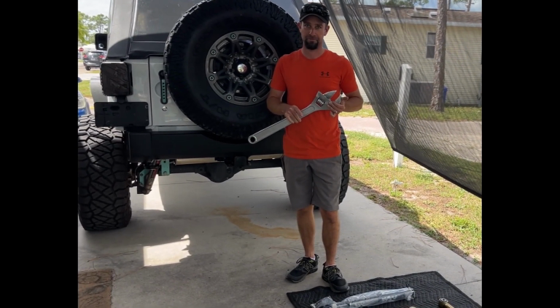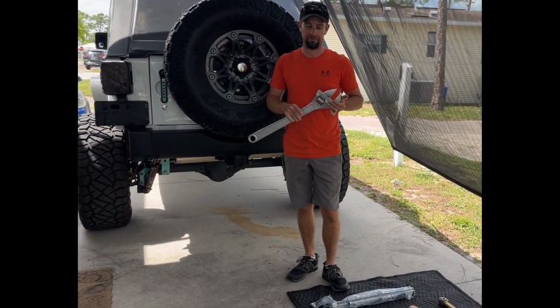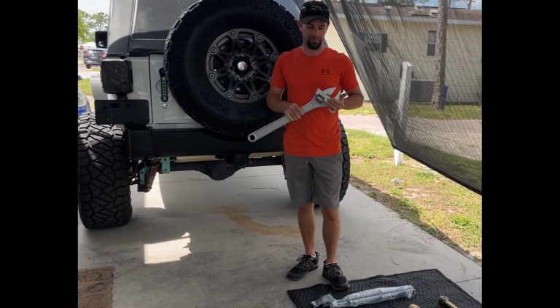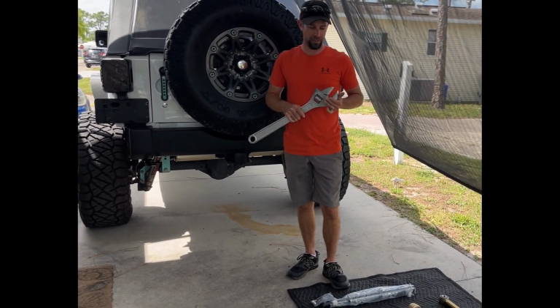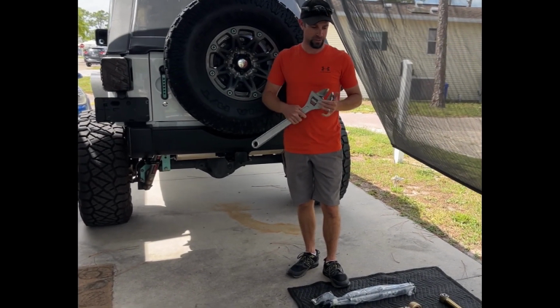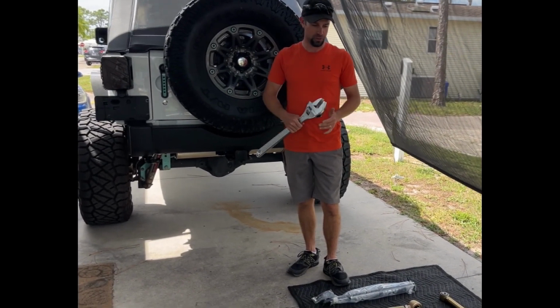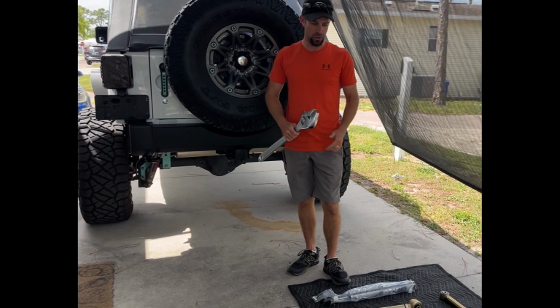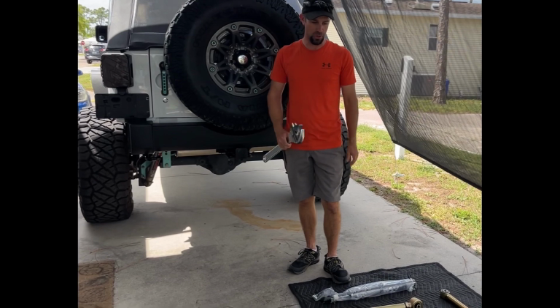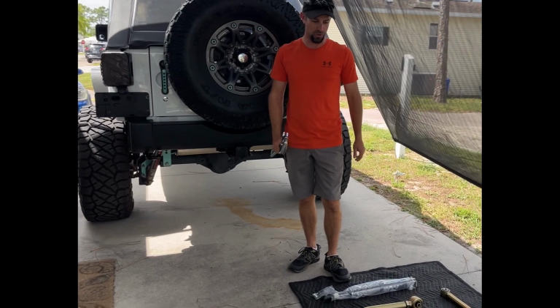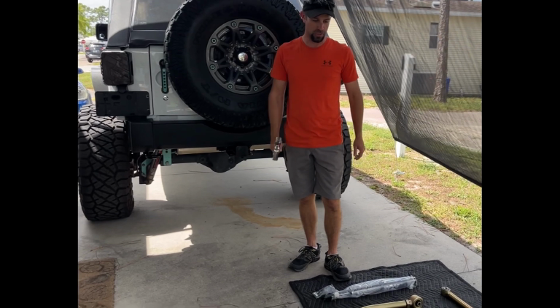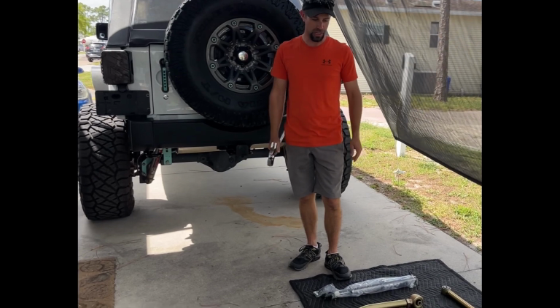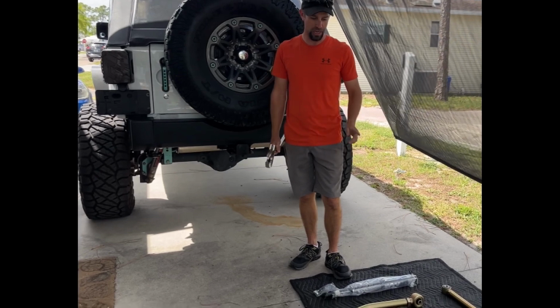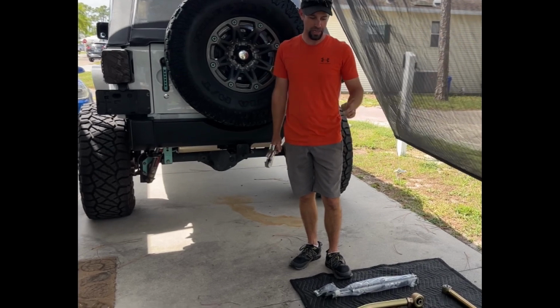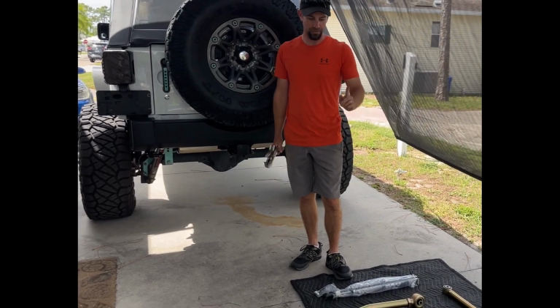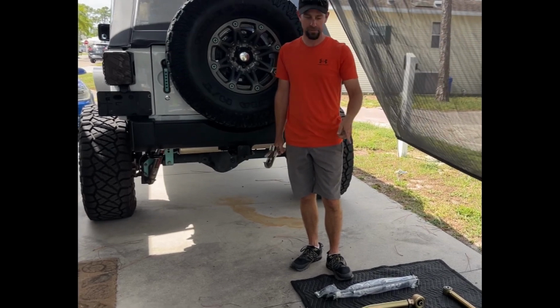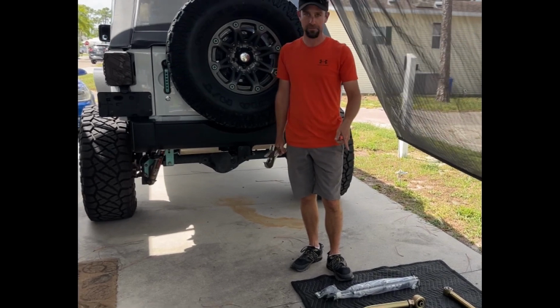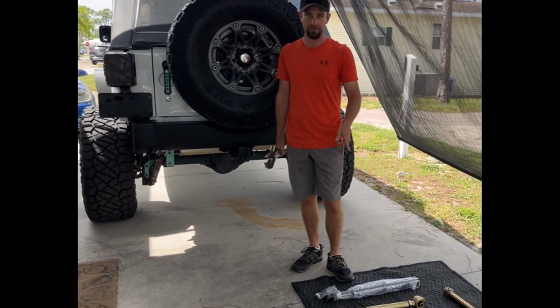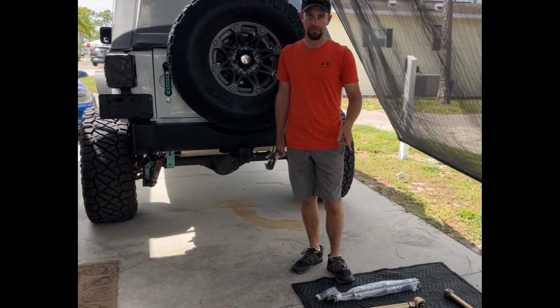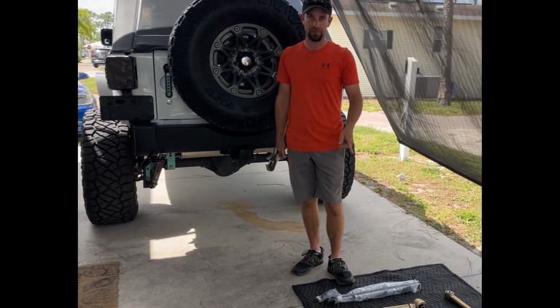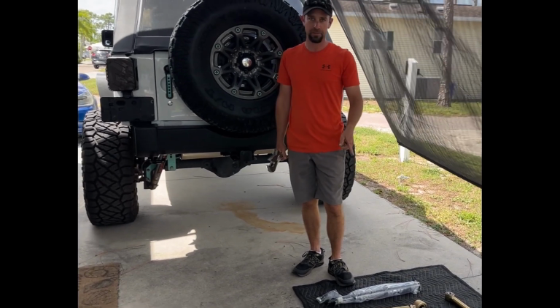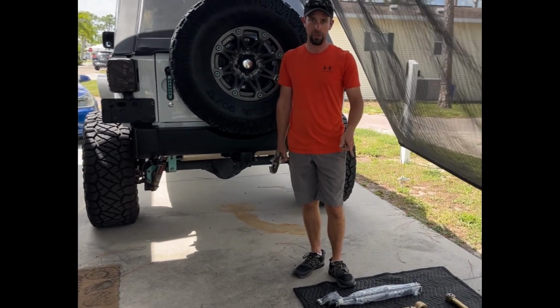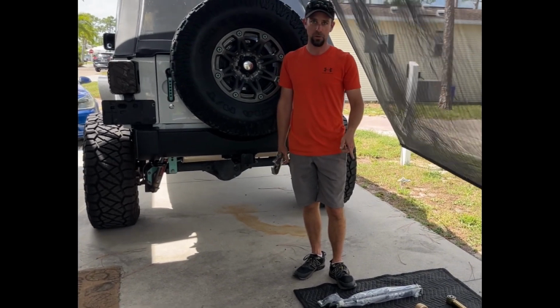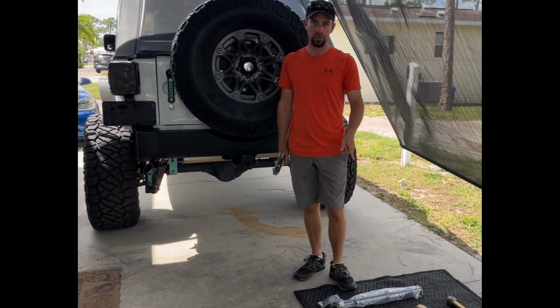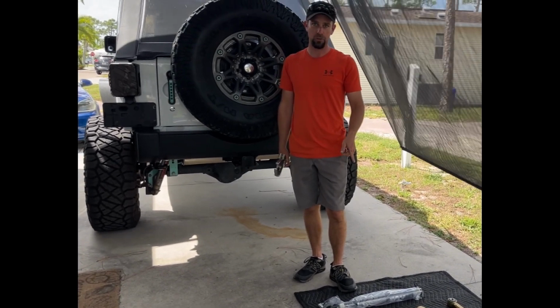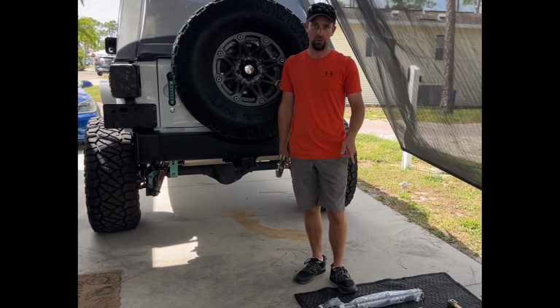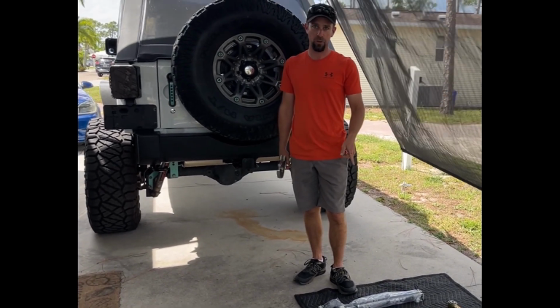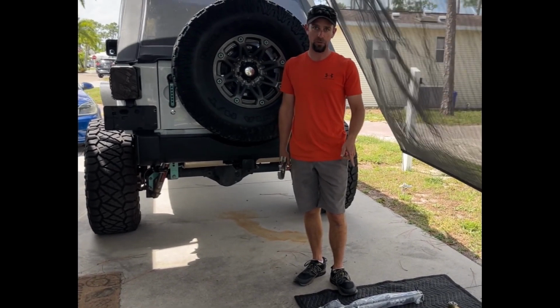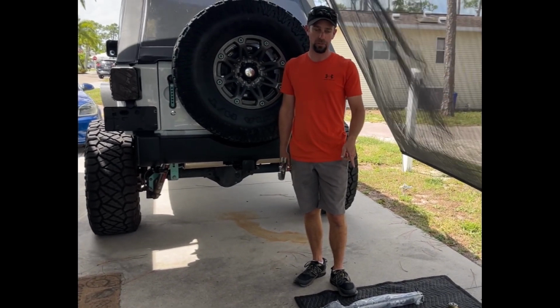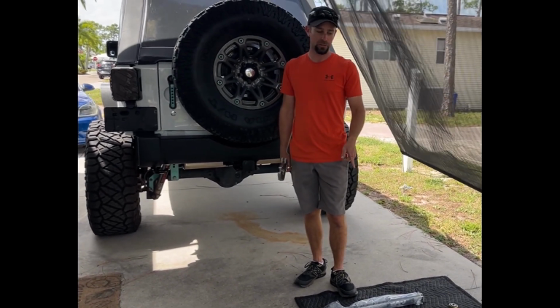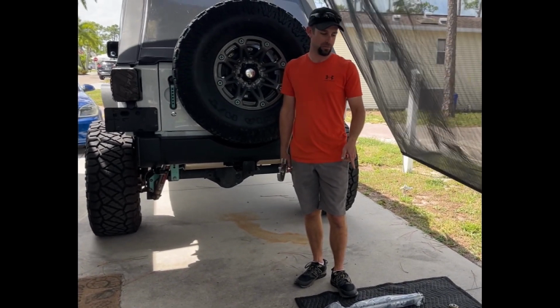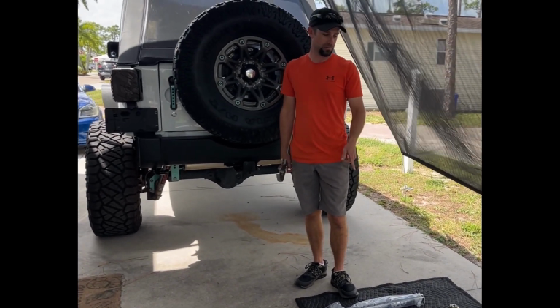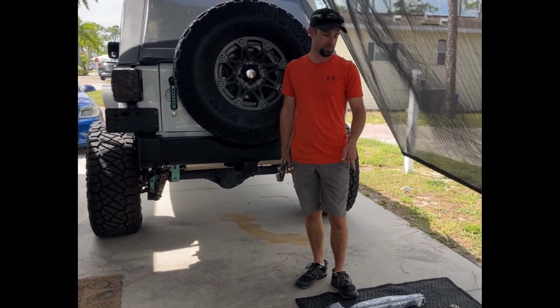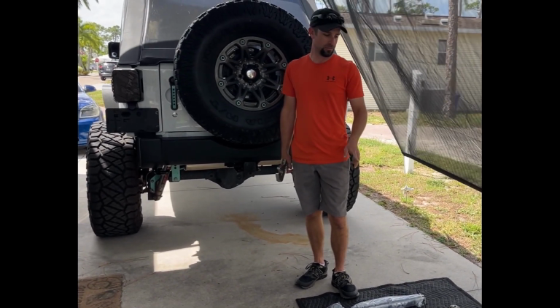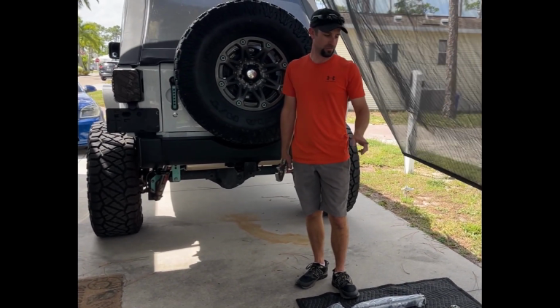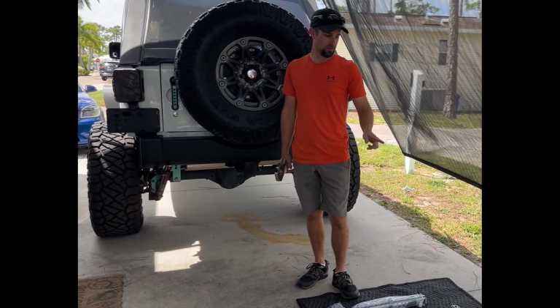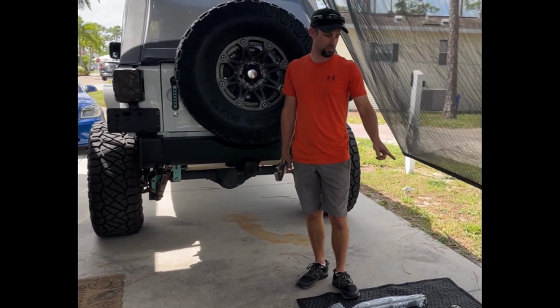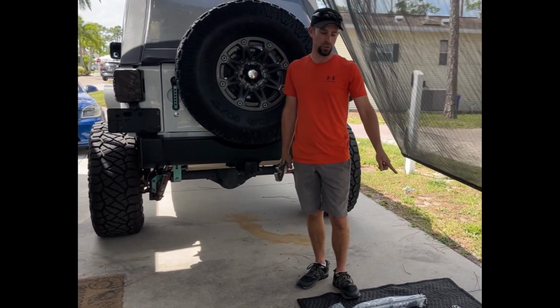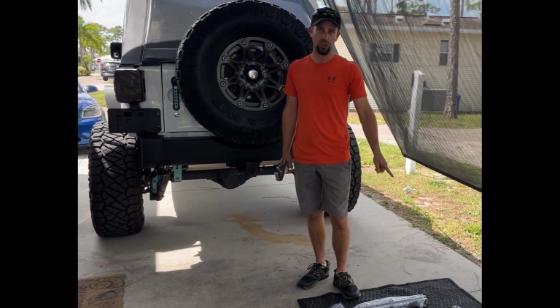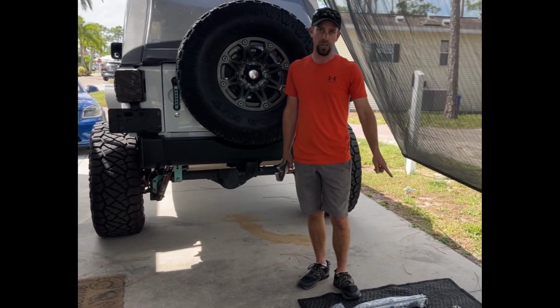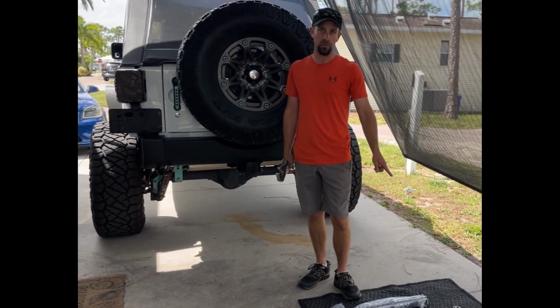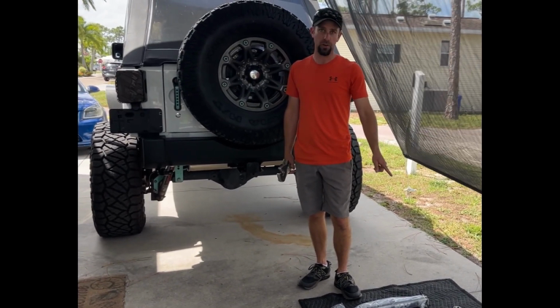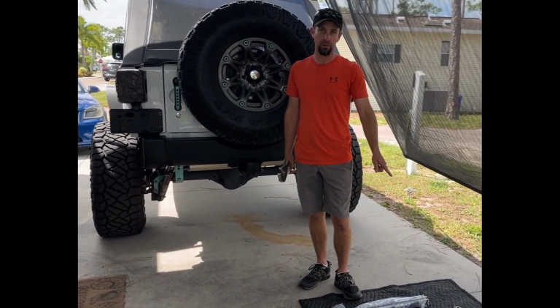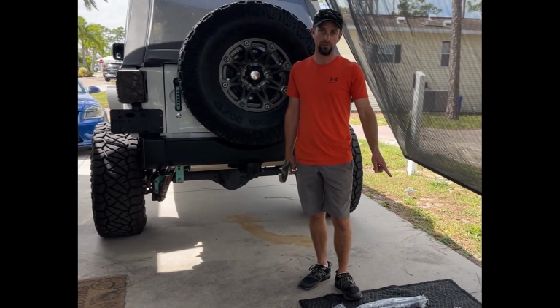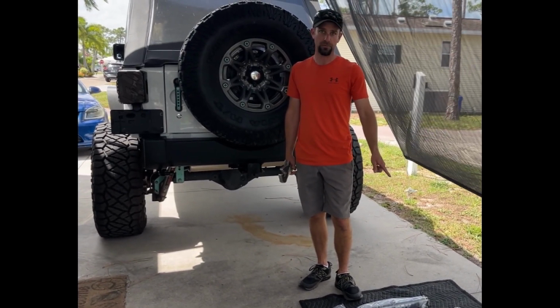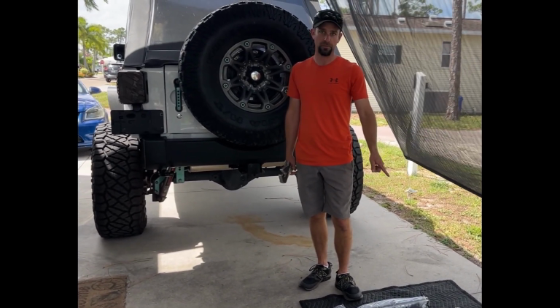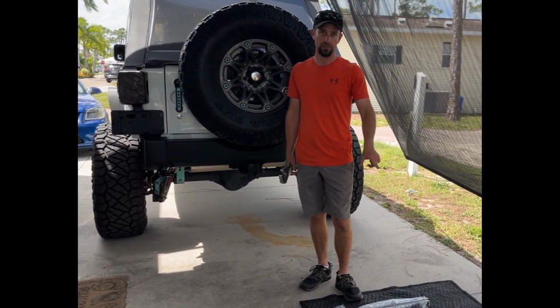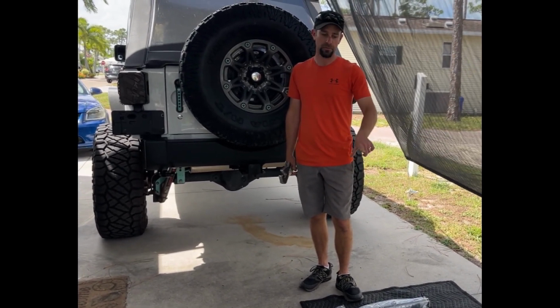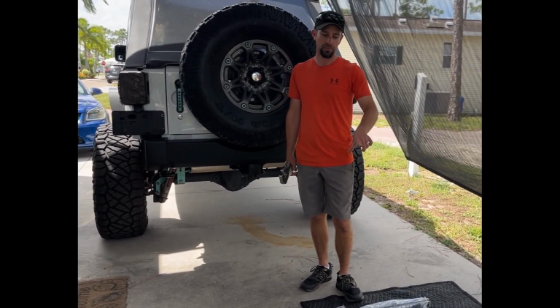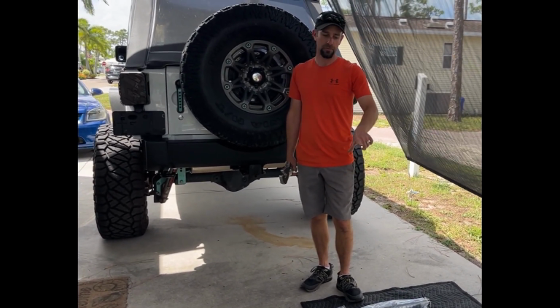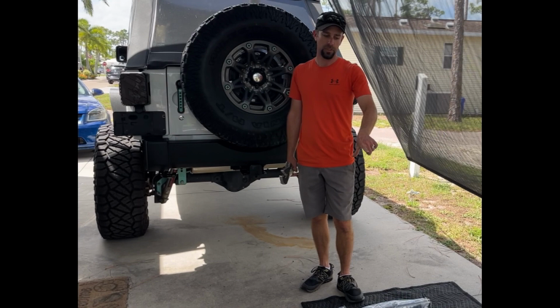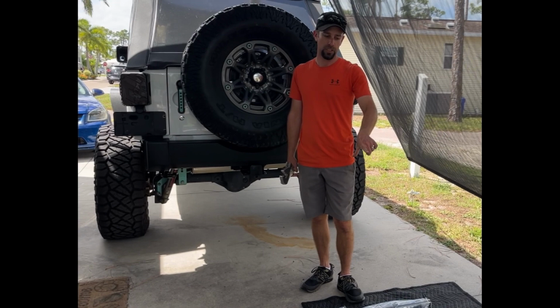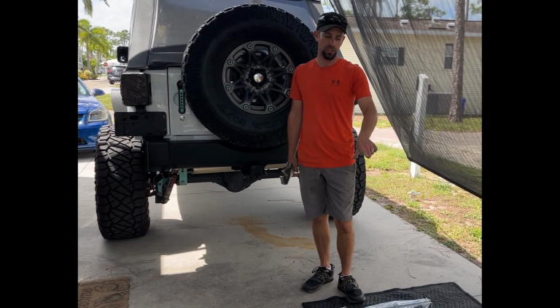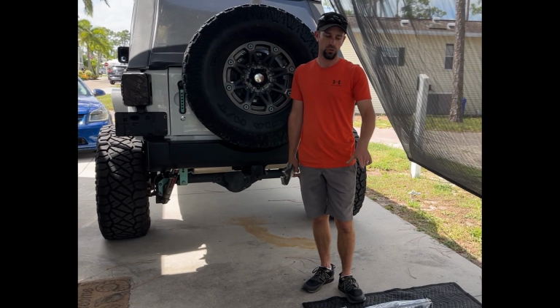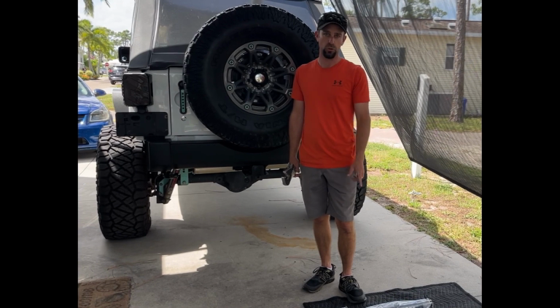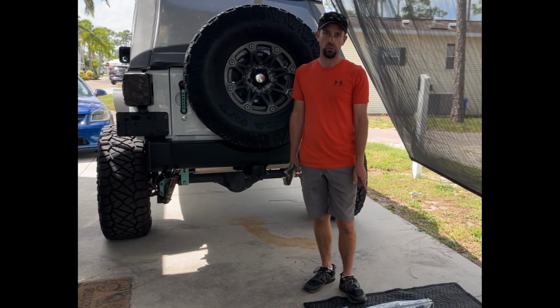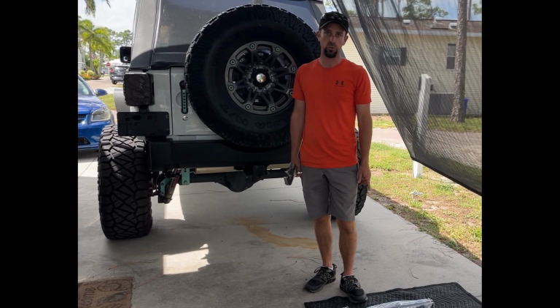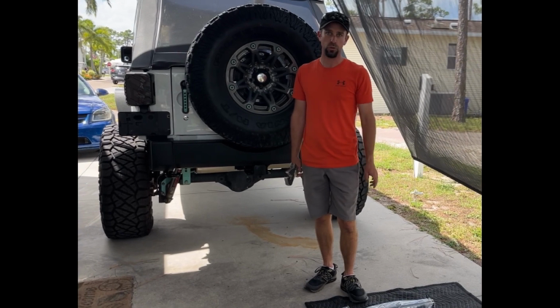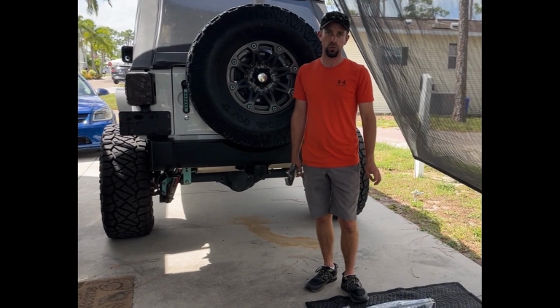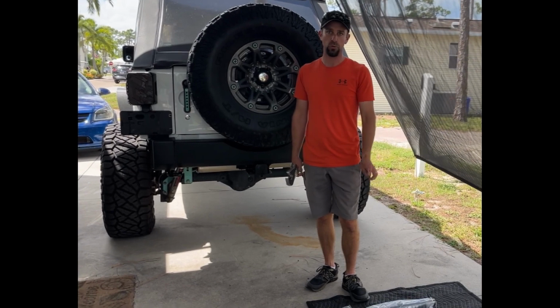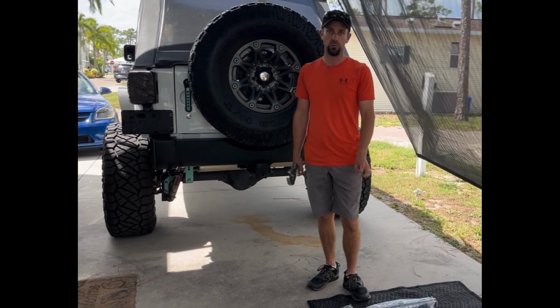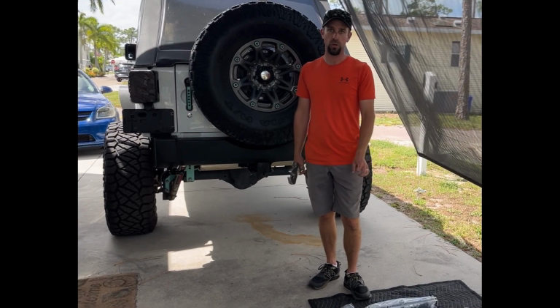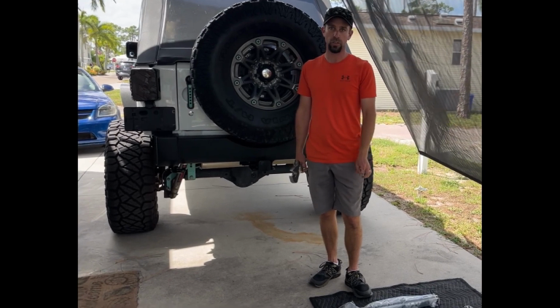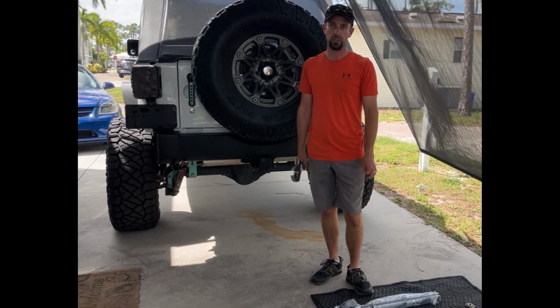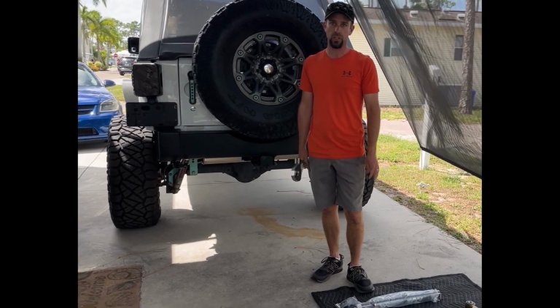So today we're doing lower control arms, rear track bar, and two new lock shocks.